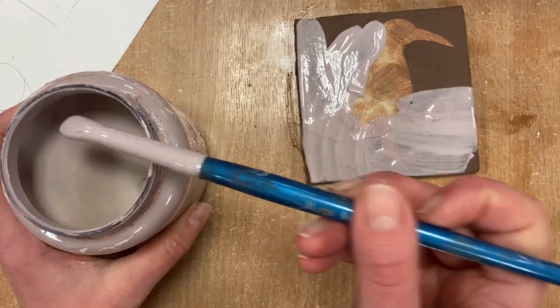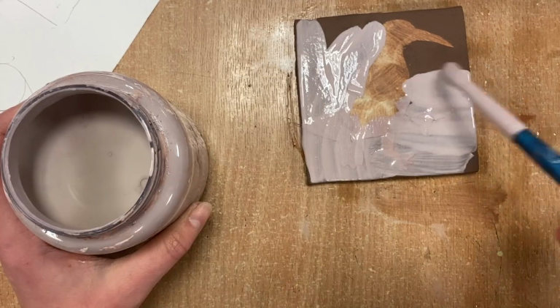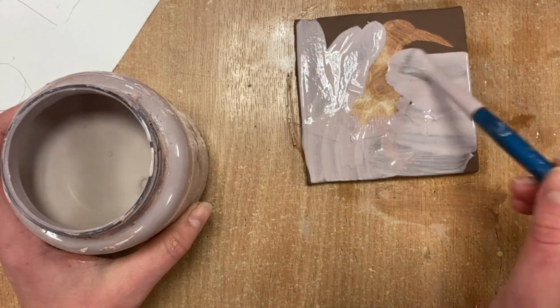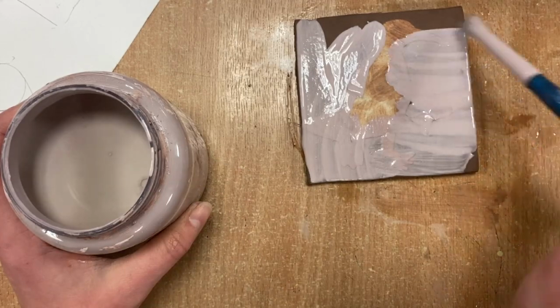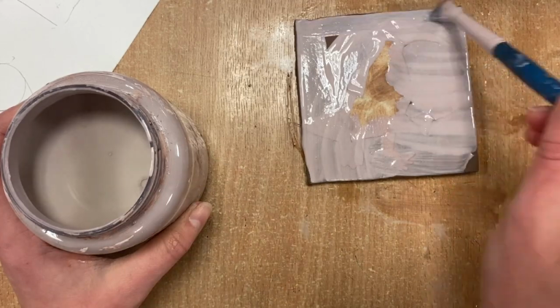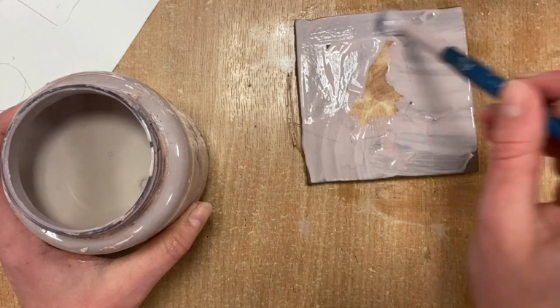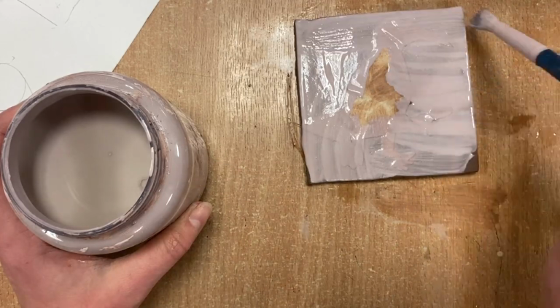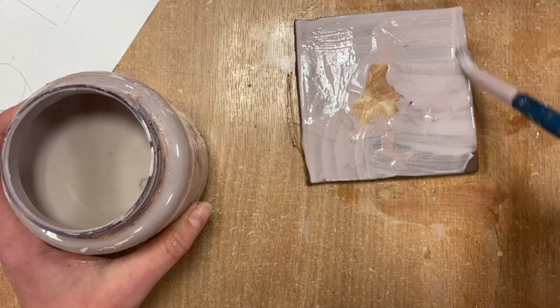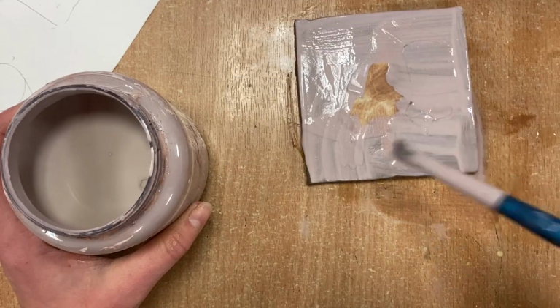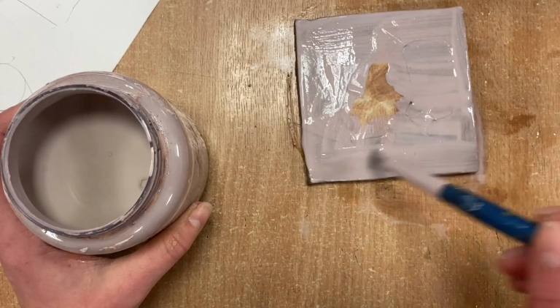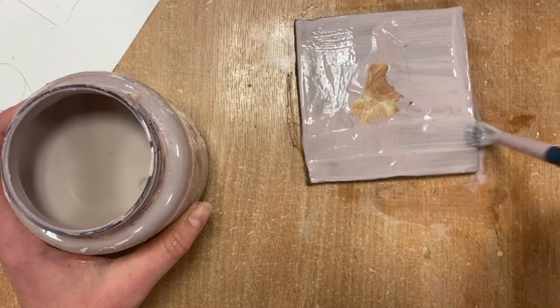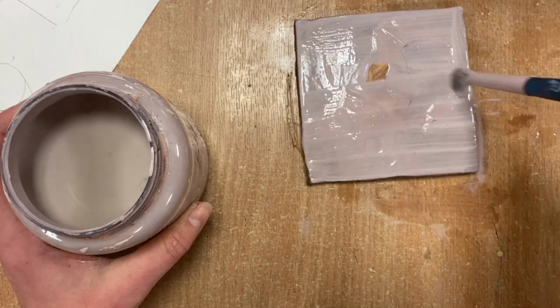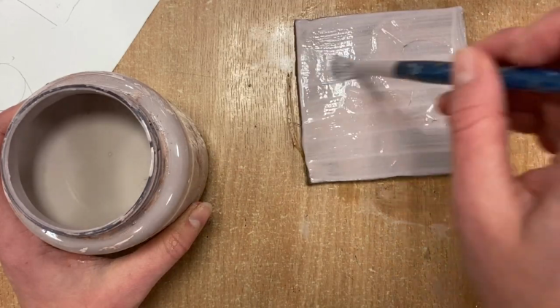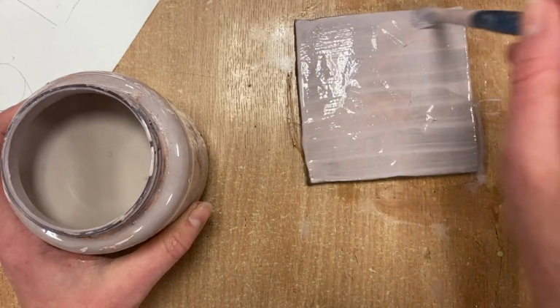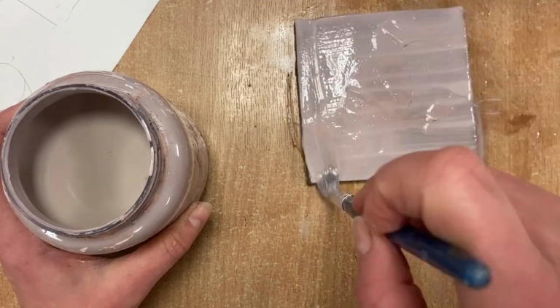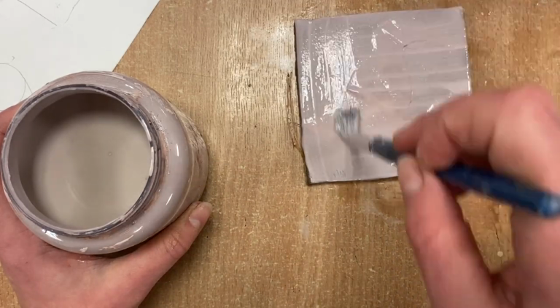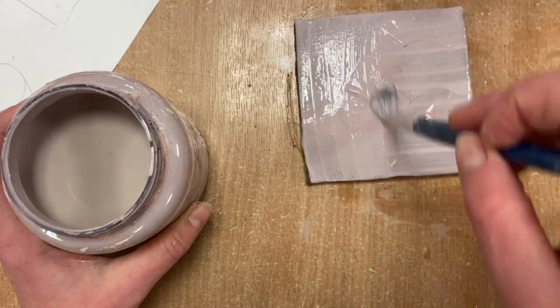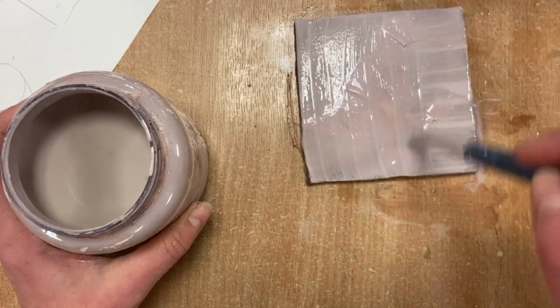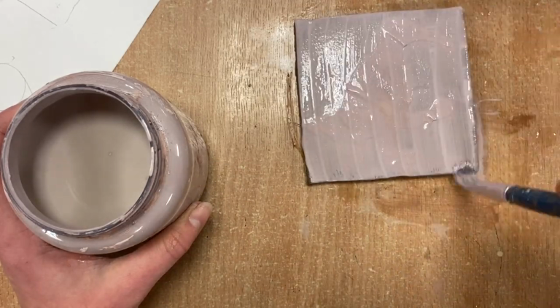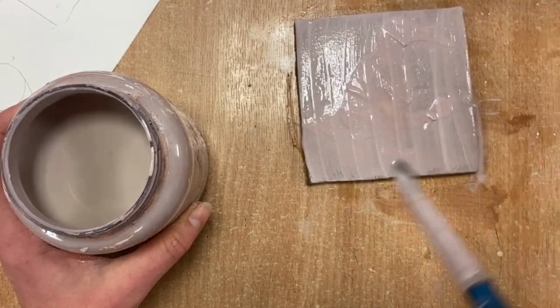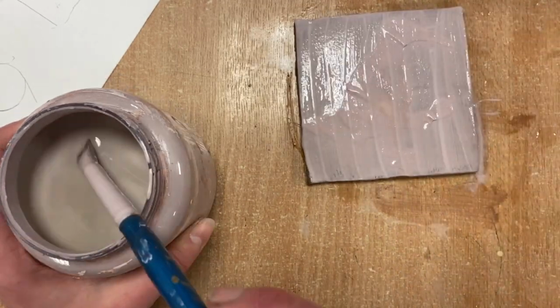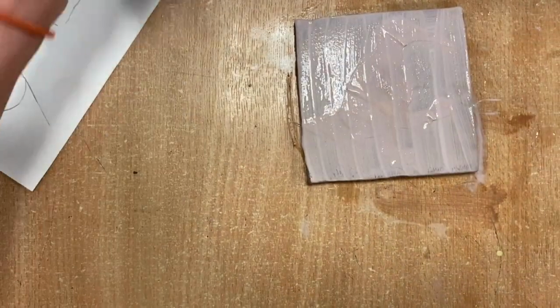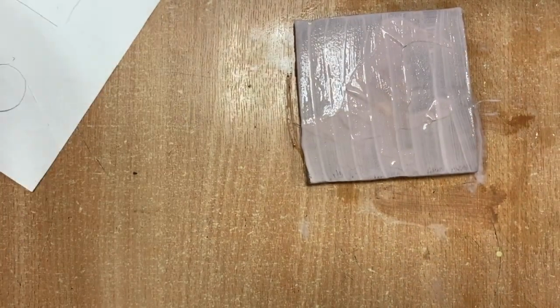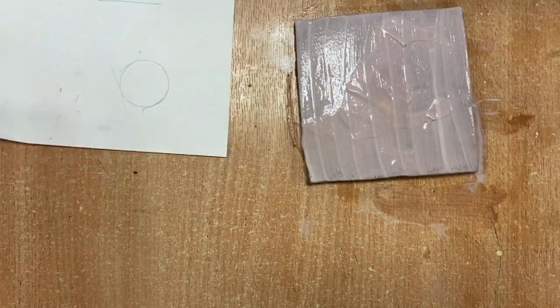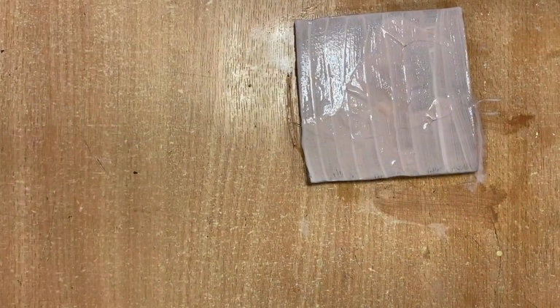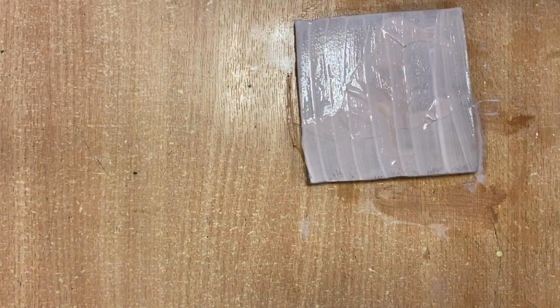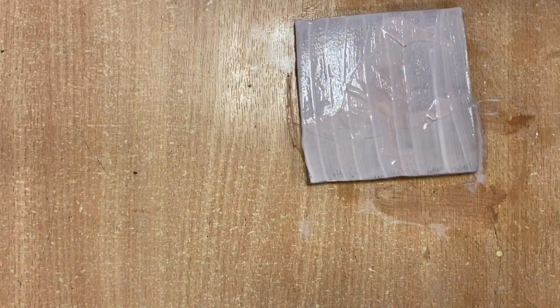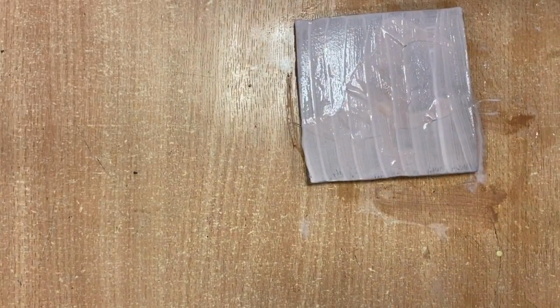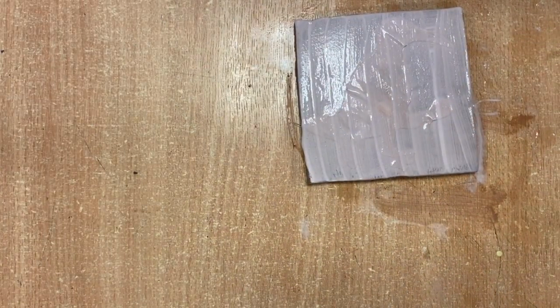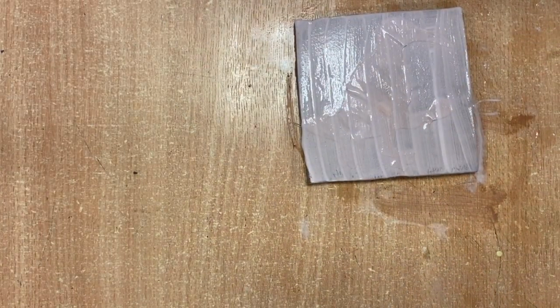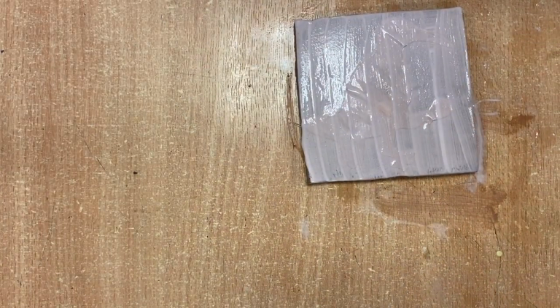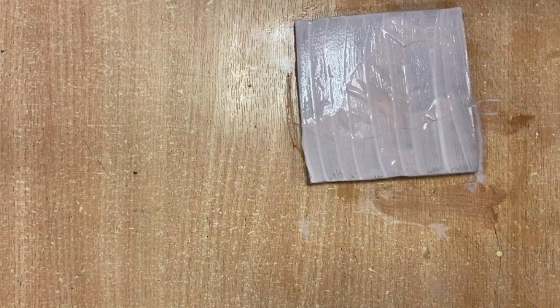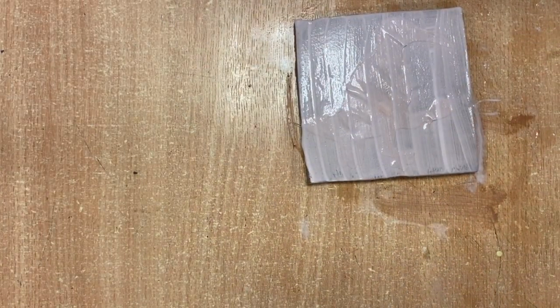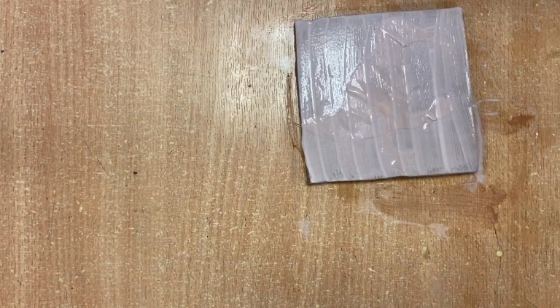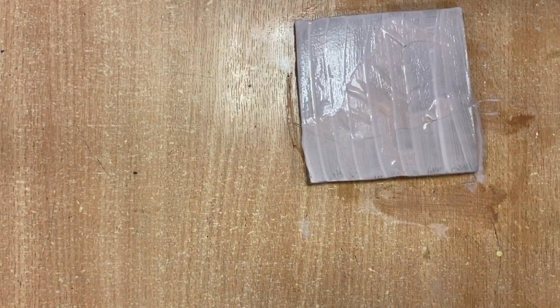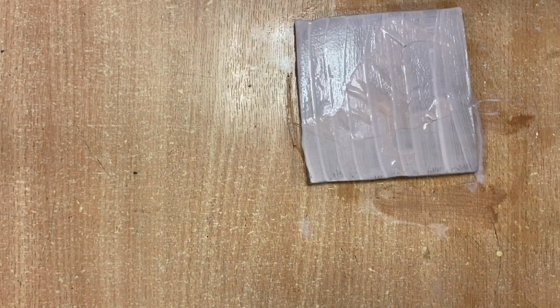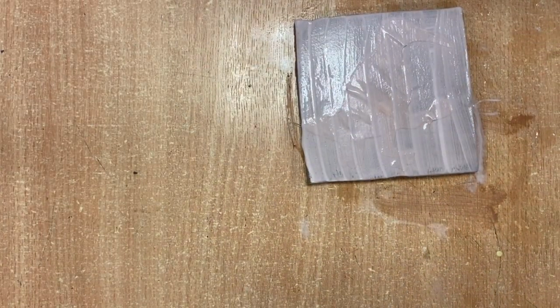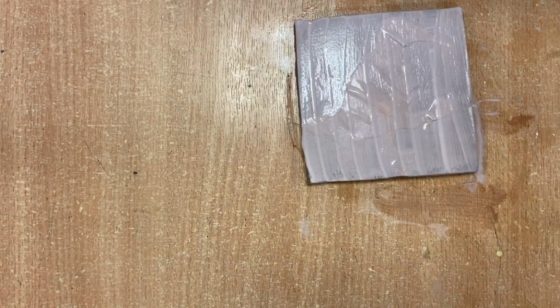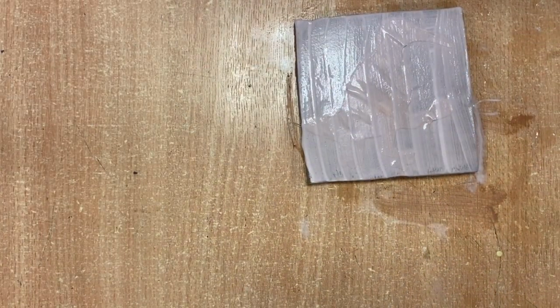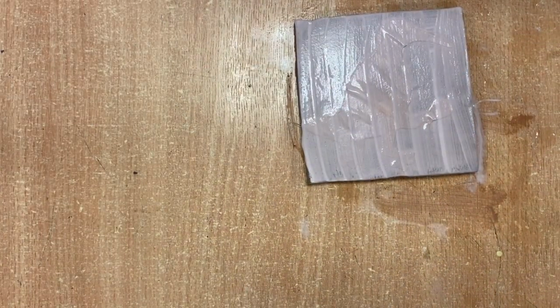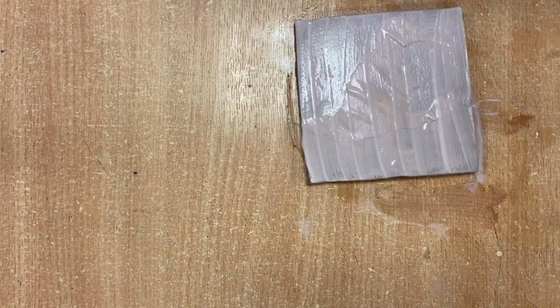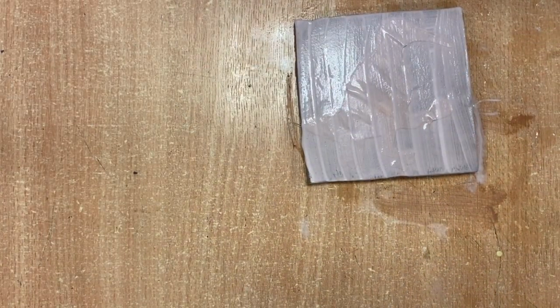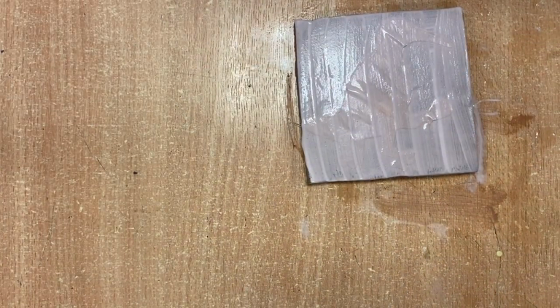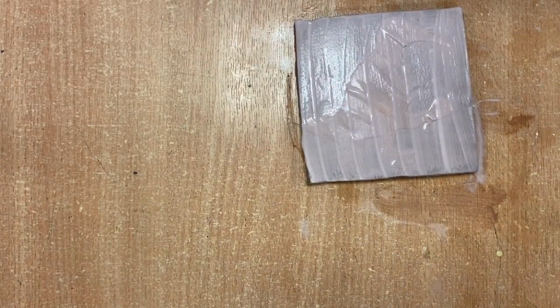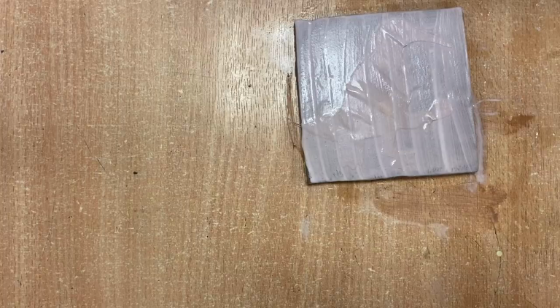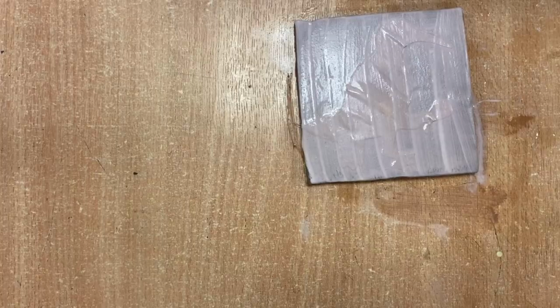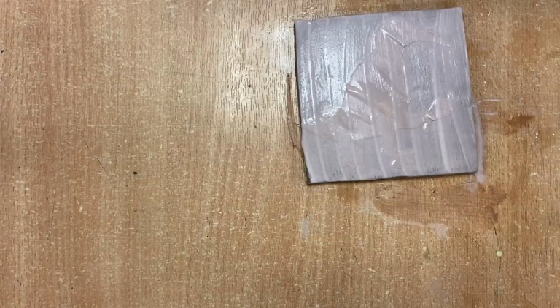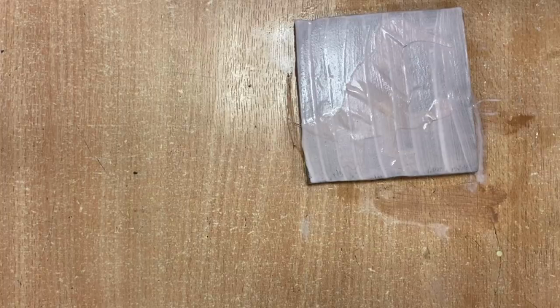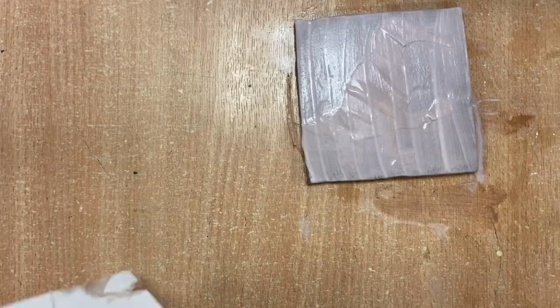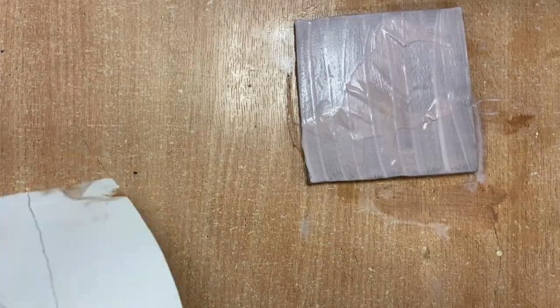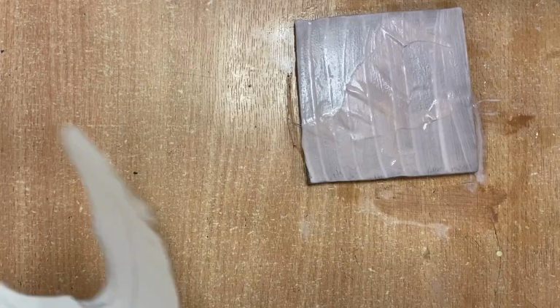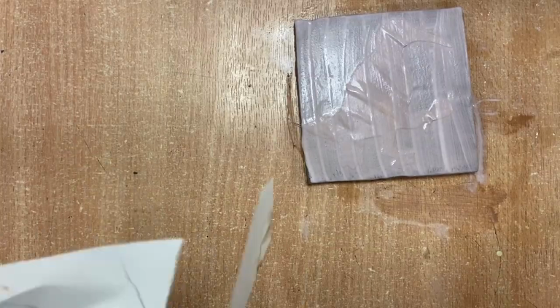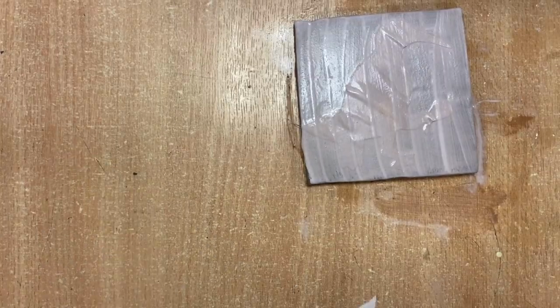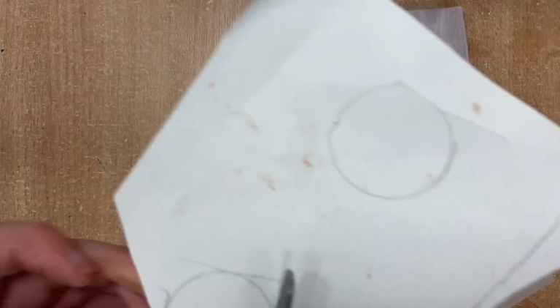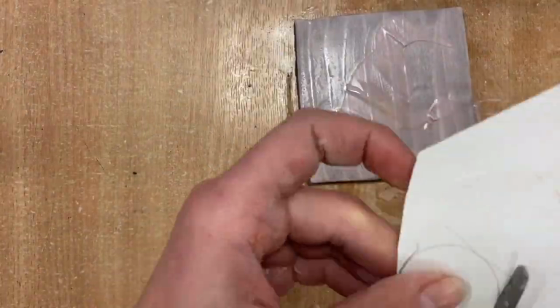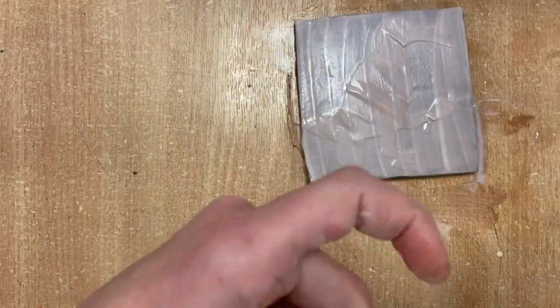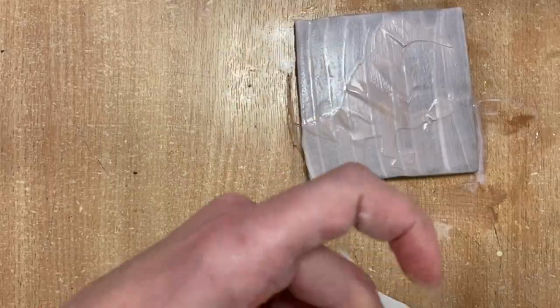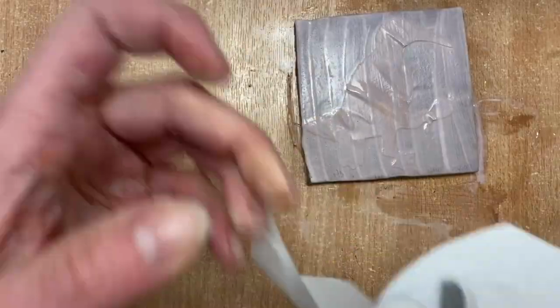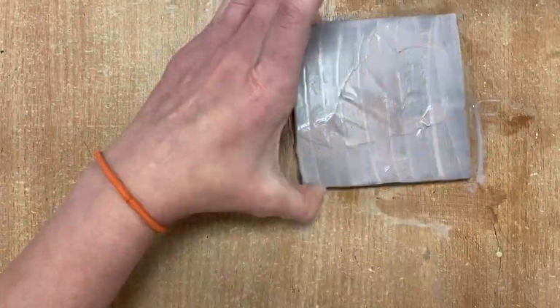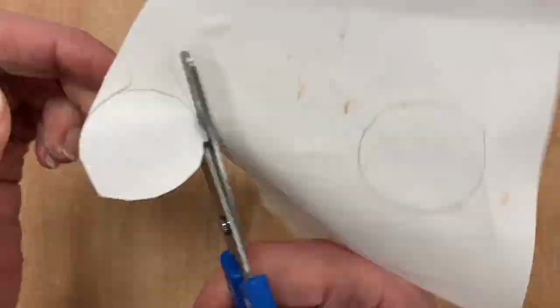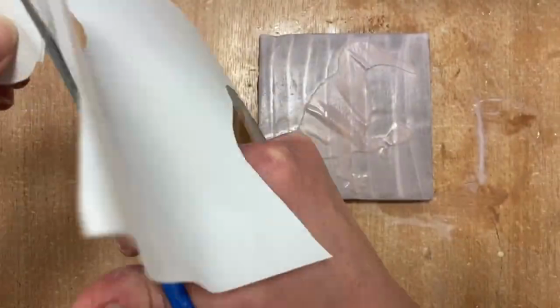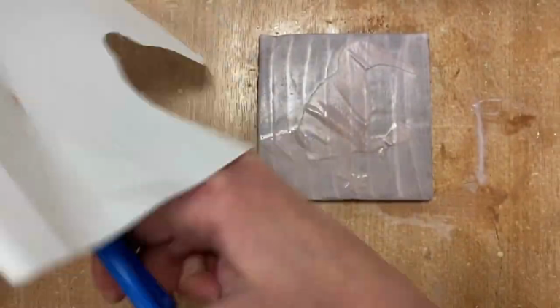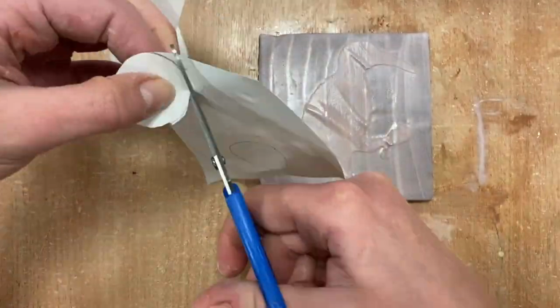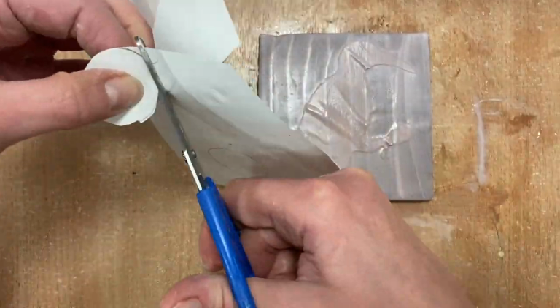Here I'm going to put a second layer of slip. I've got a pale blue and that's going to come out once it's been fired. The colors can look different sometimes.